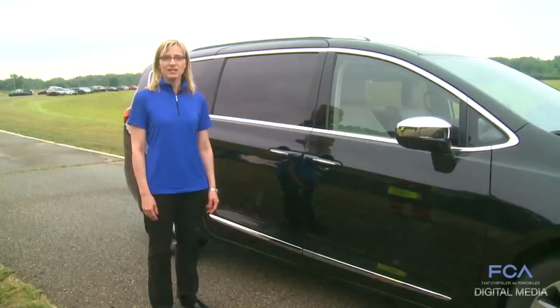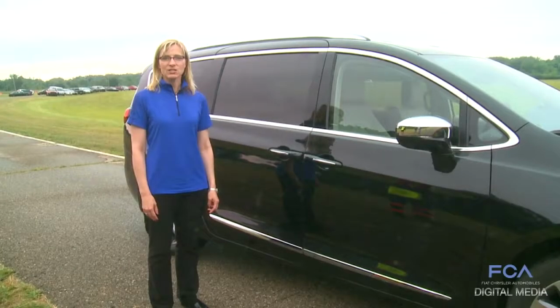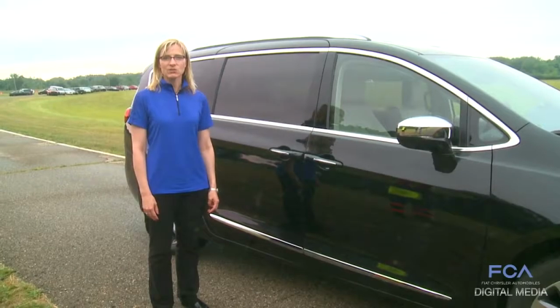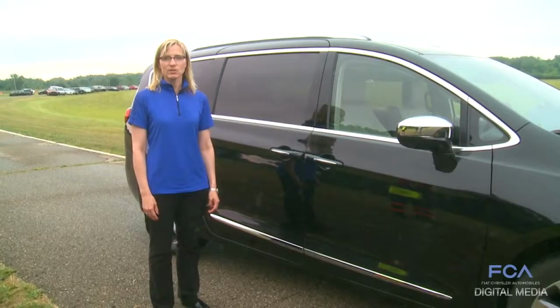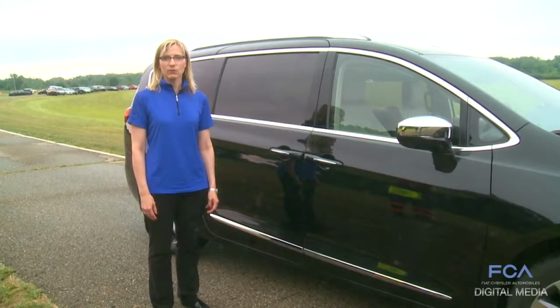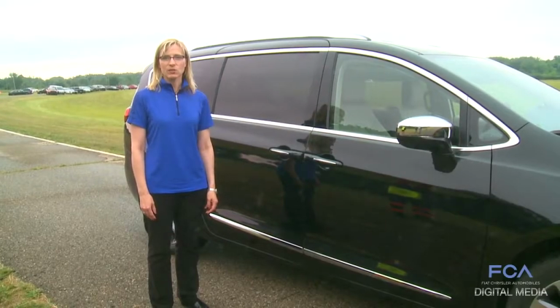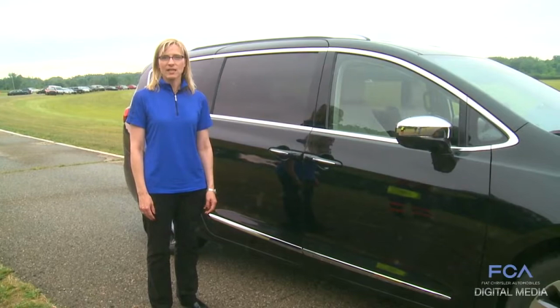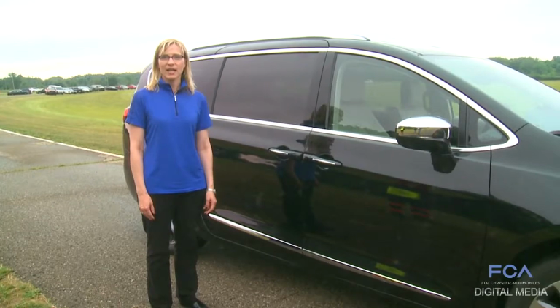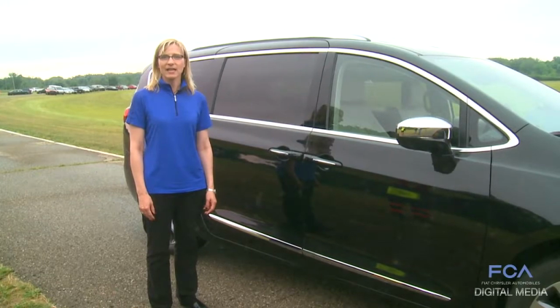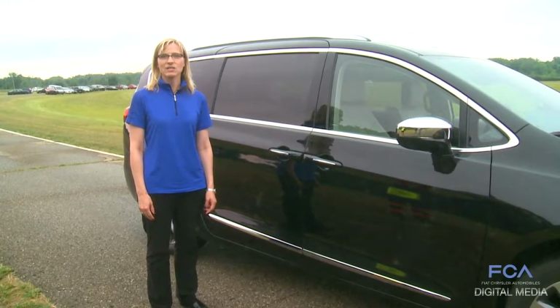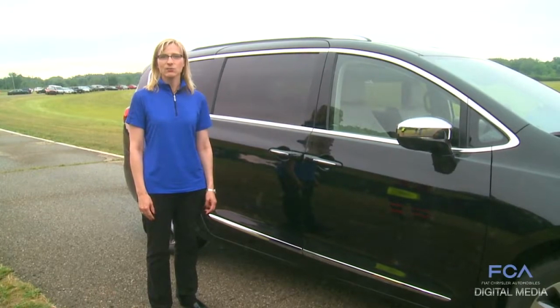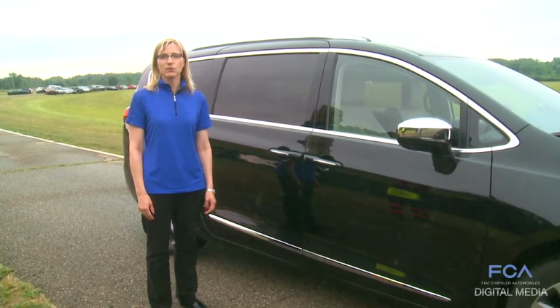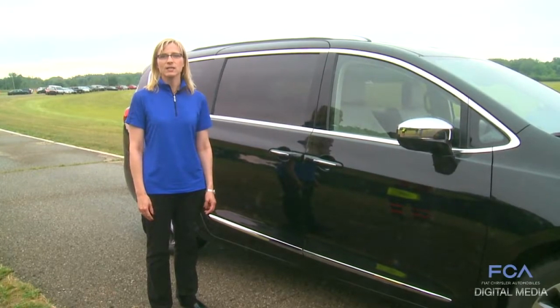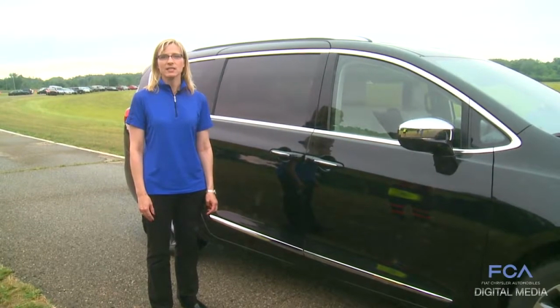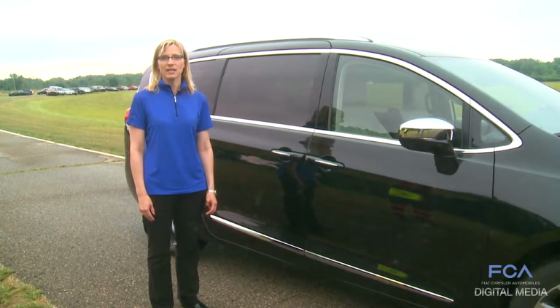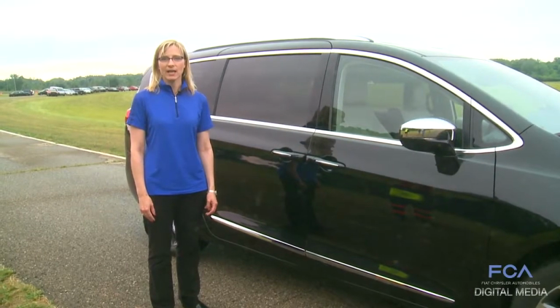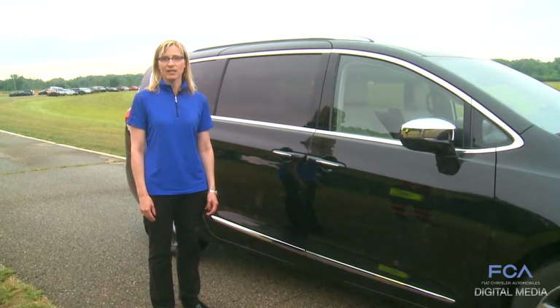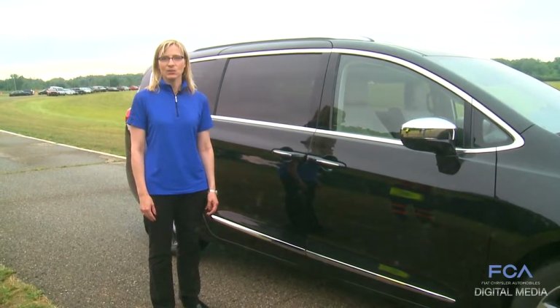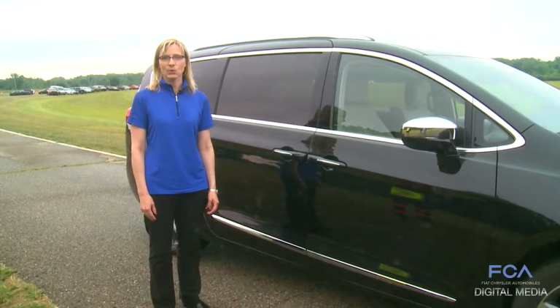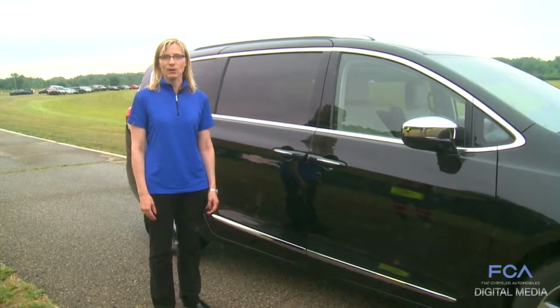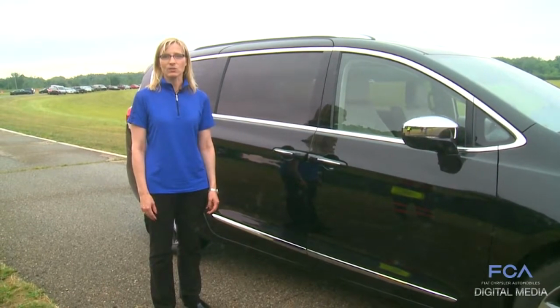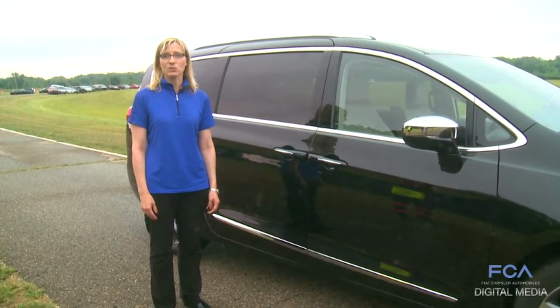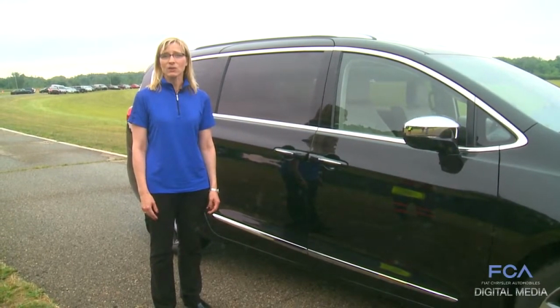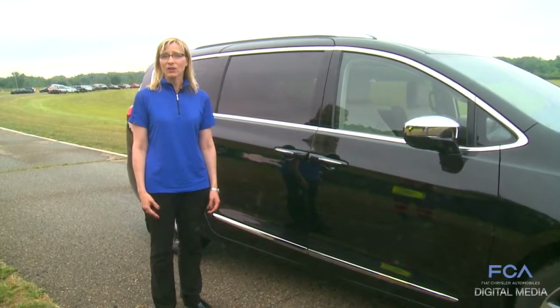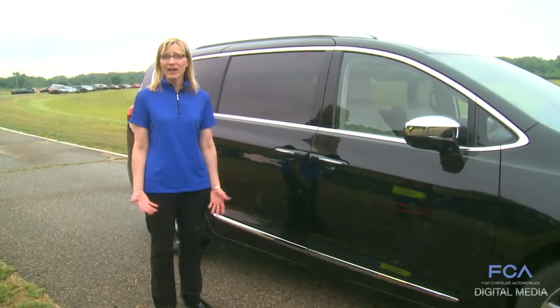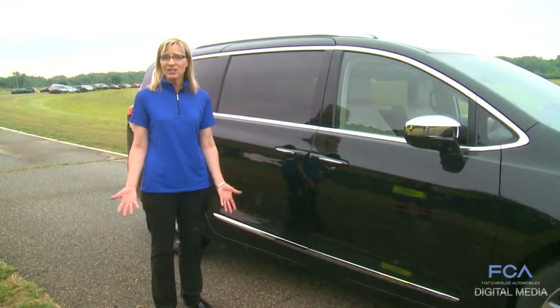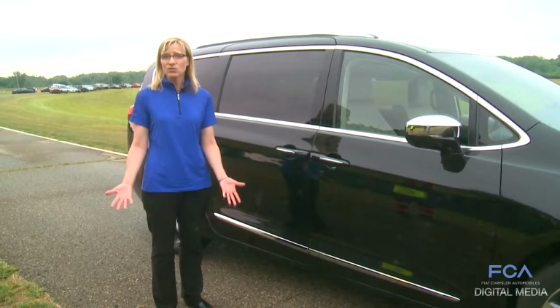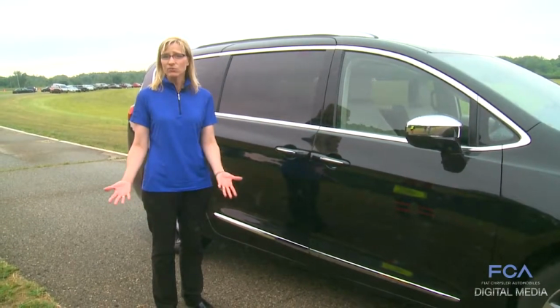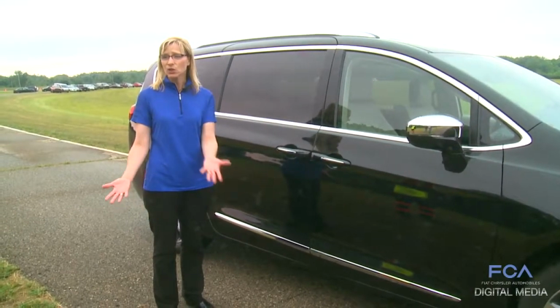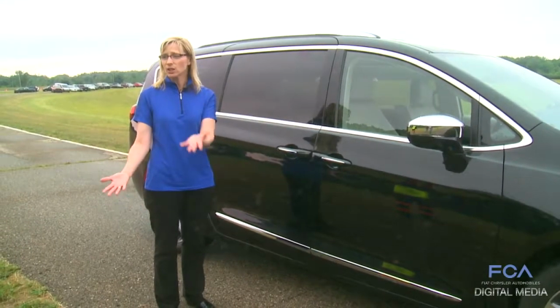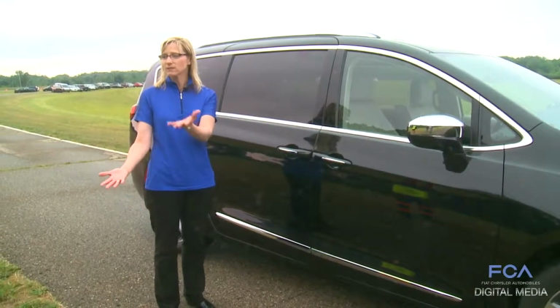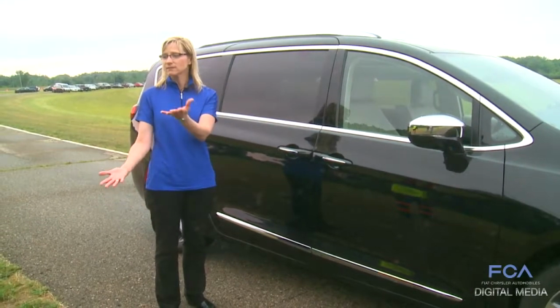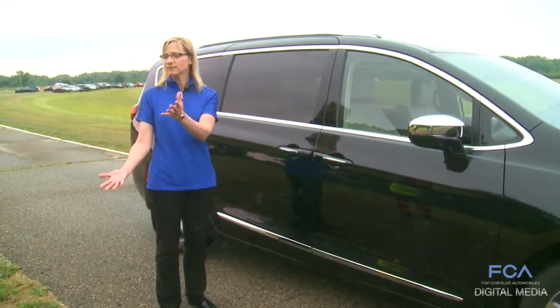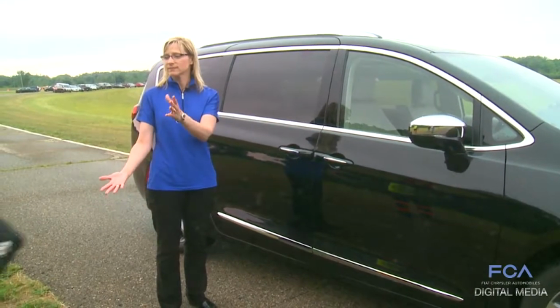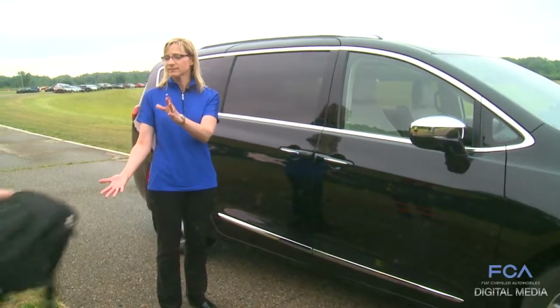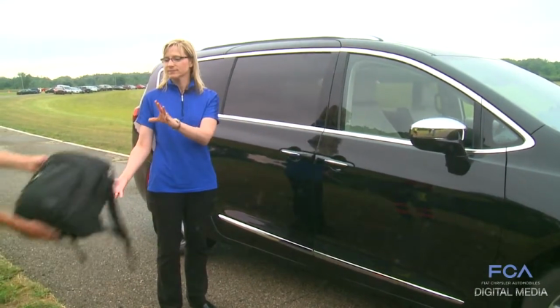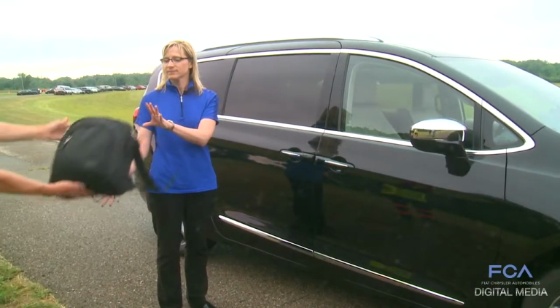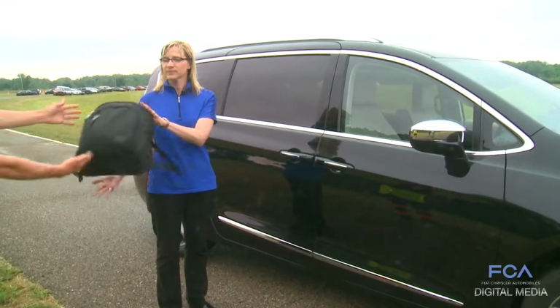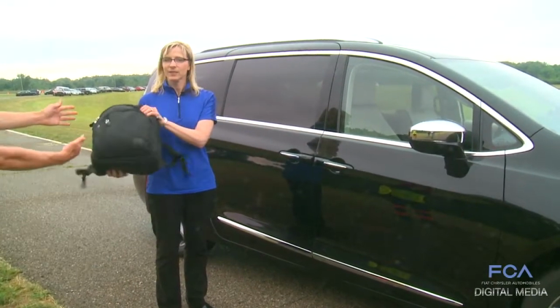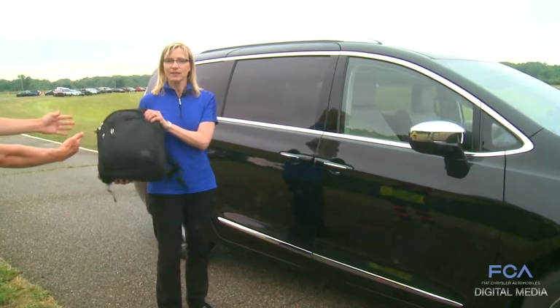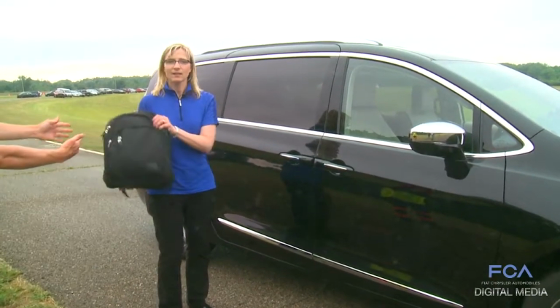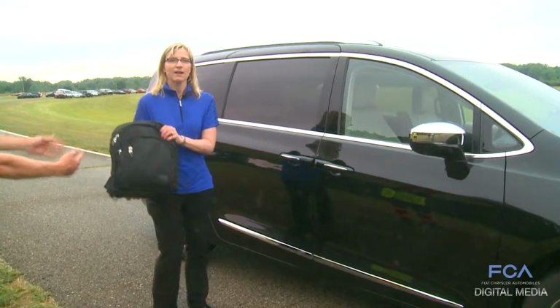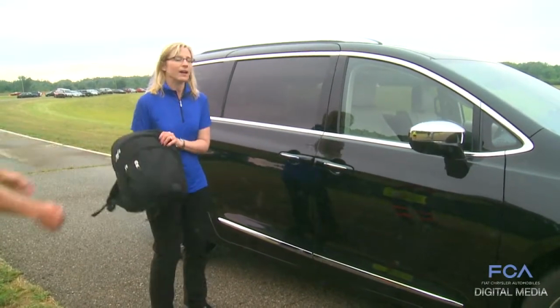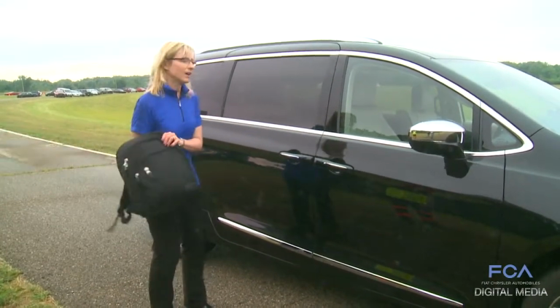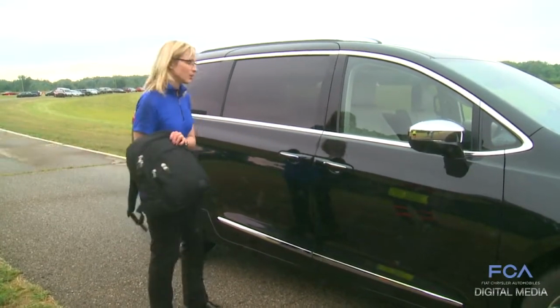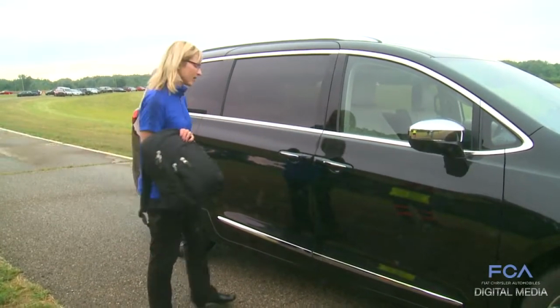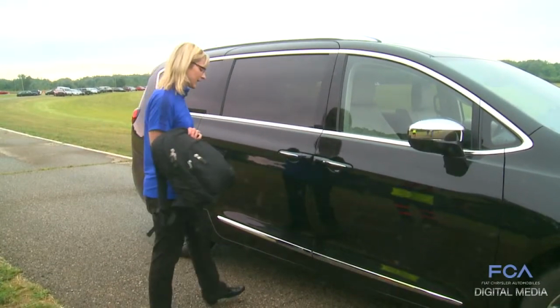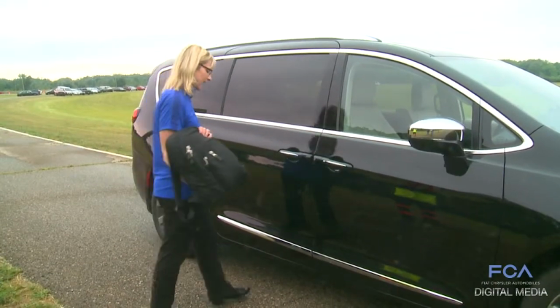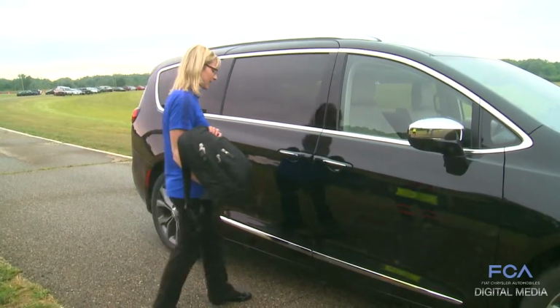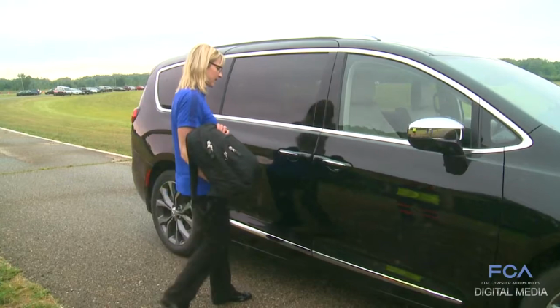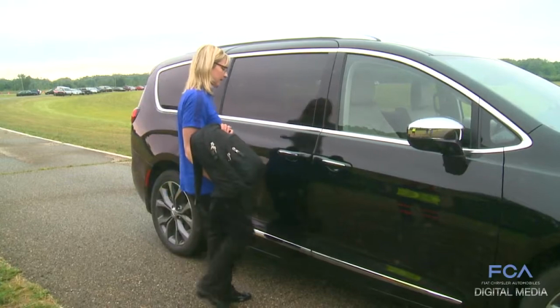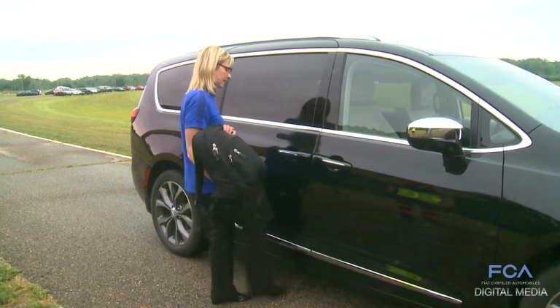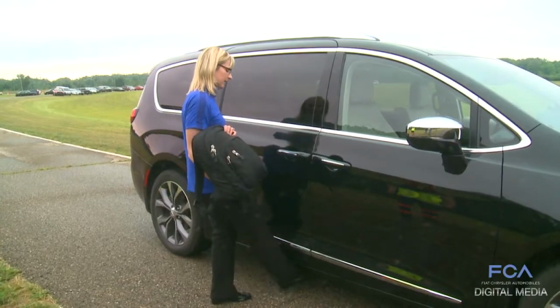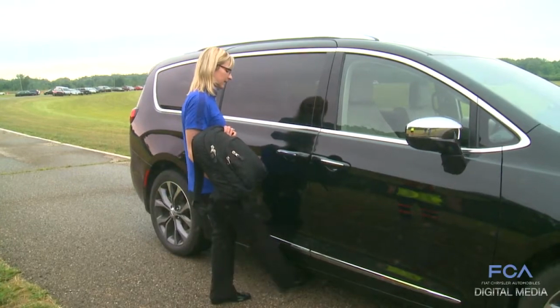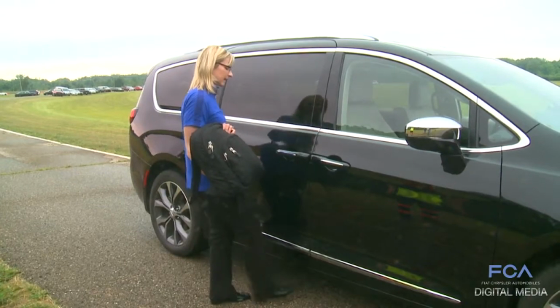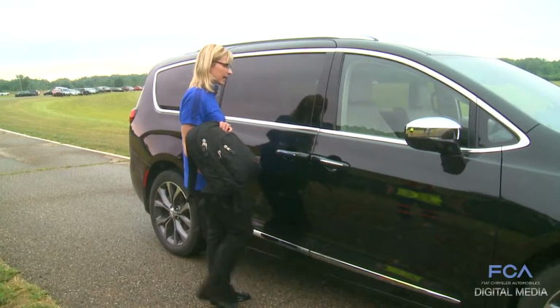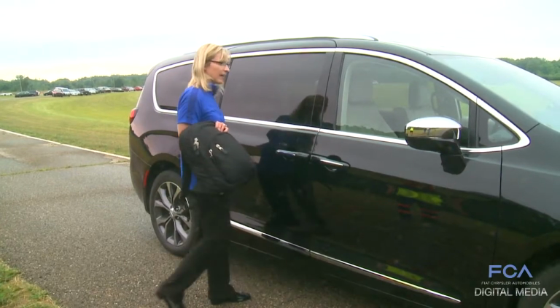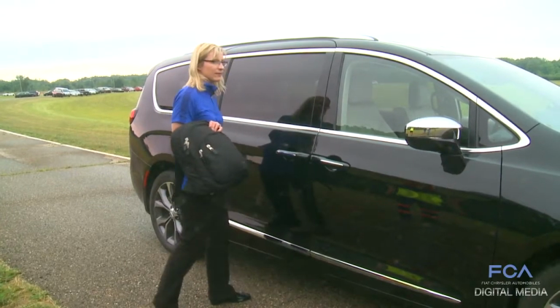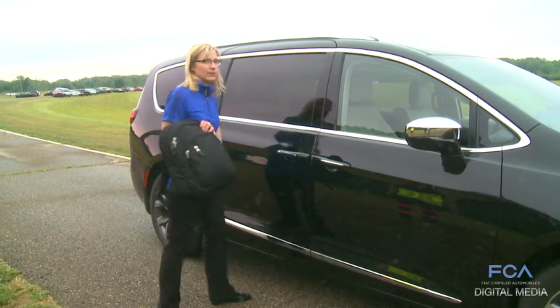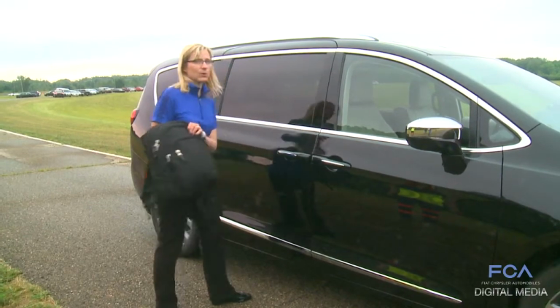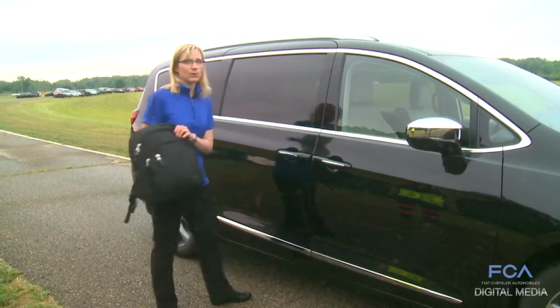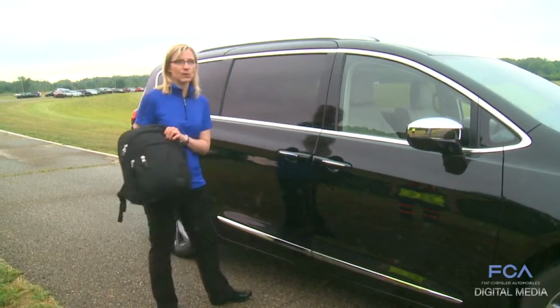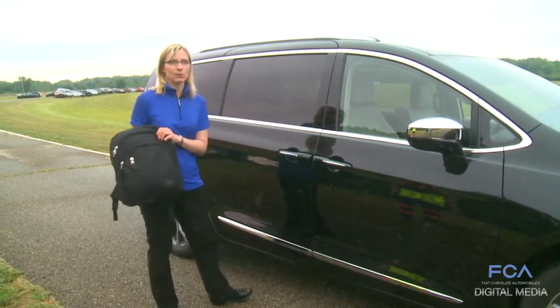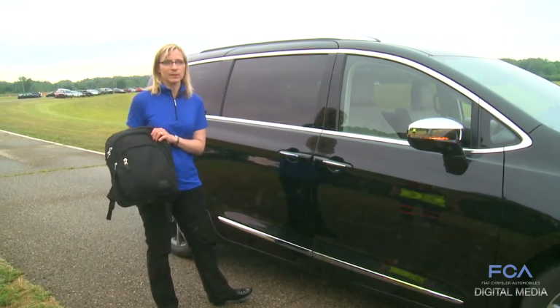Industry's first hands-free sliding door. So when your hands are full, a quick kick and the door will open.